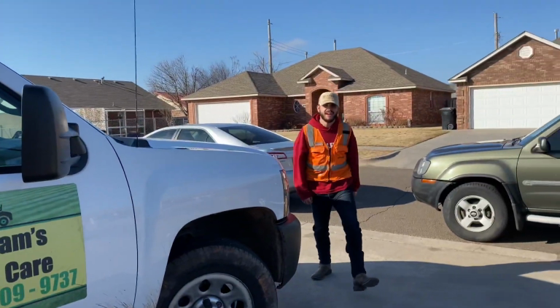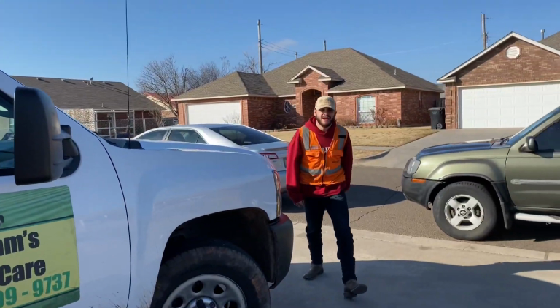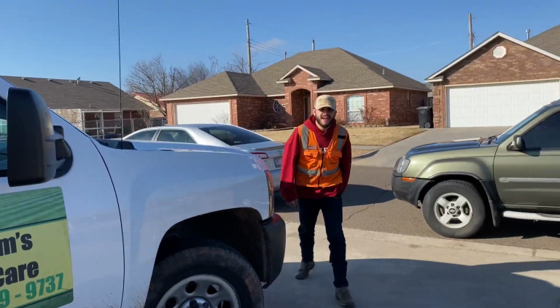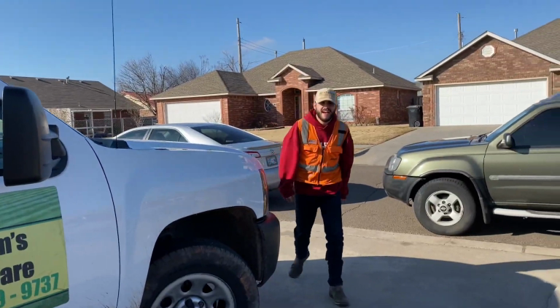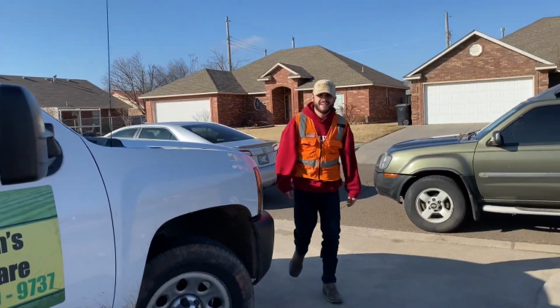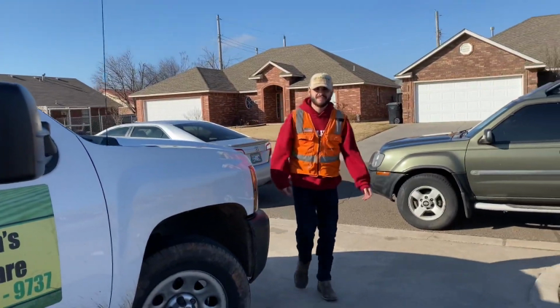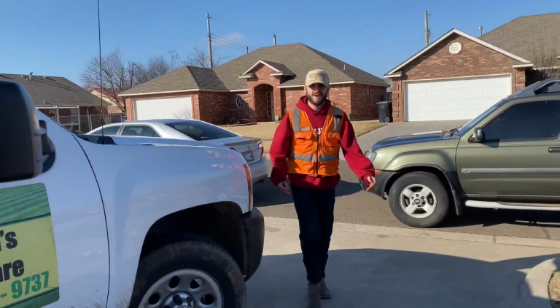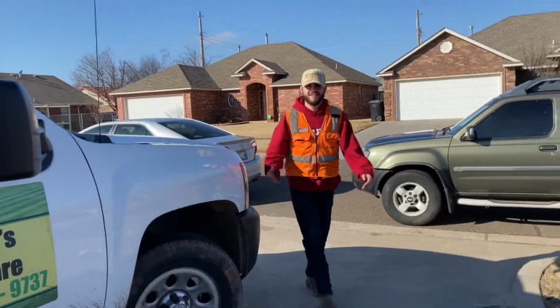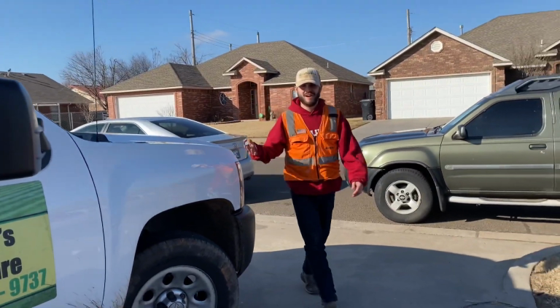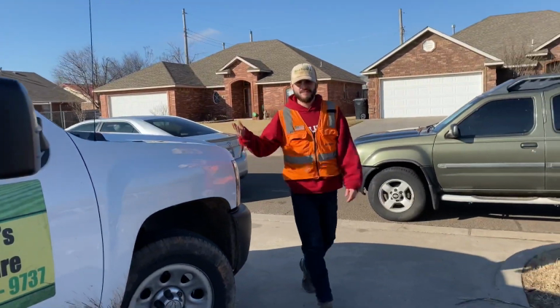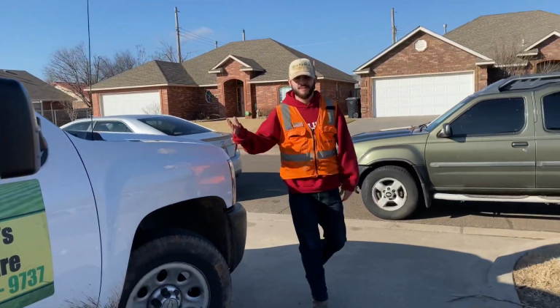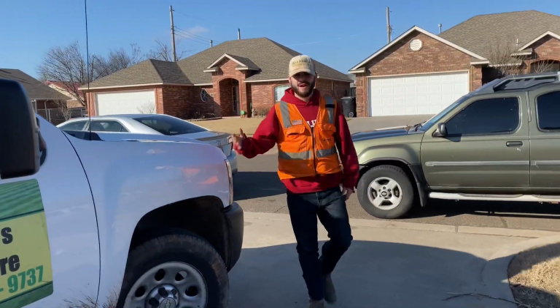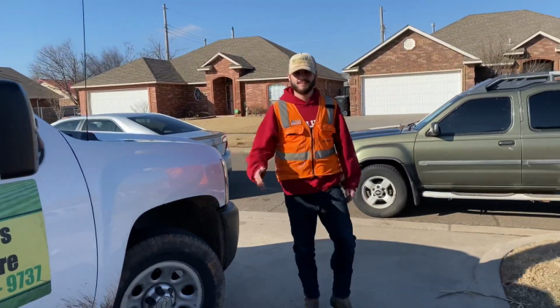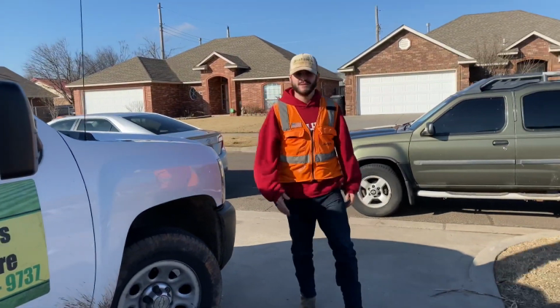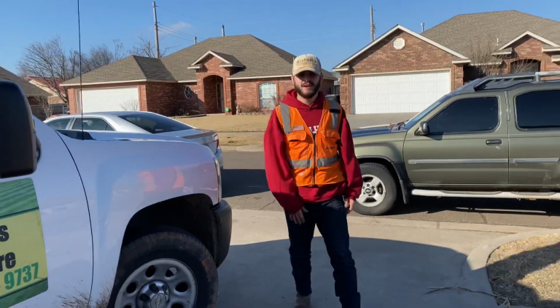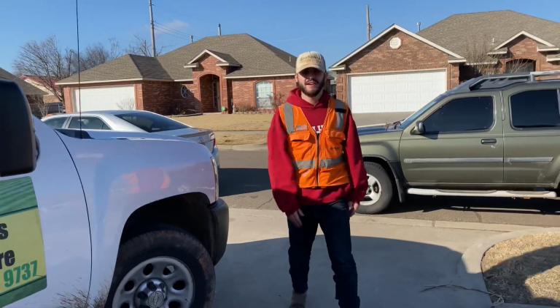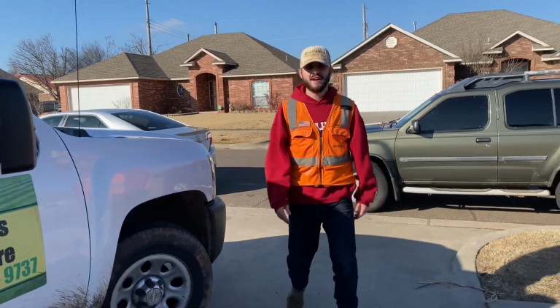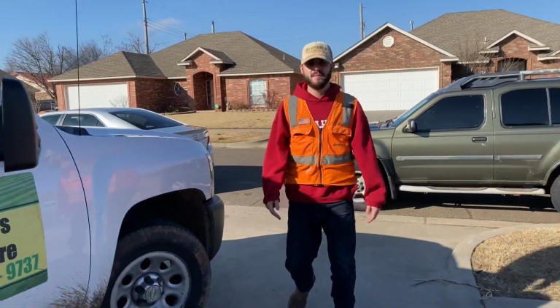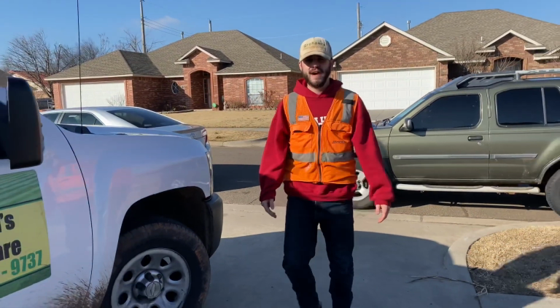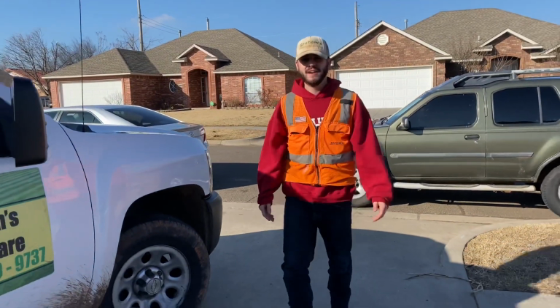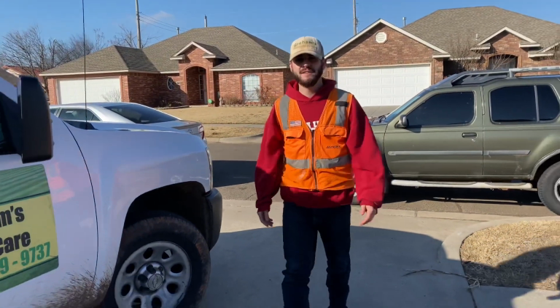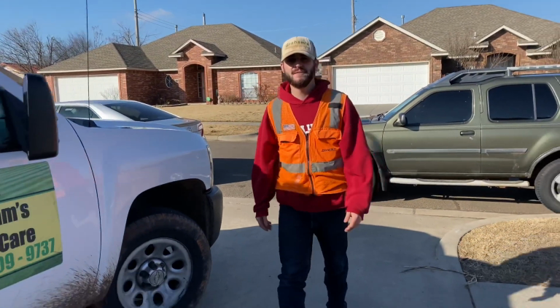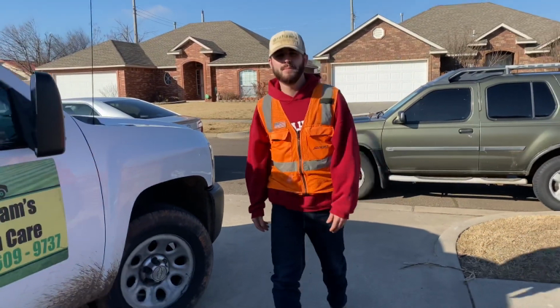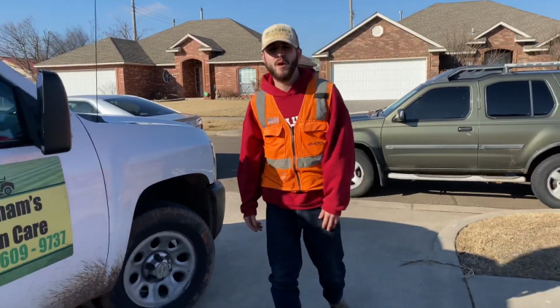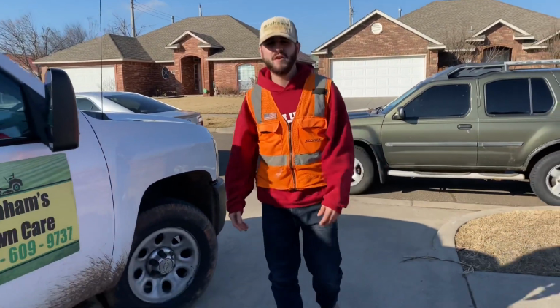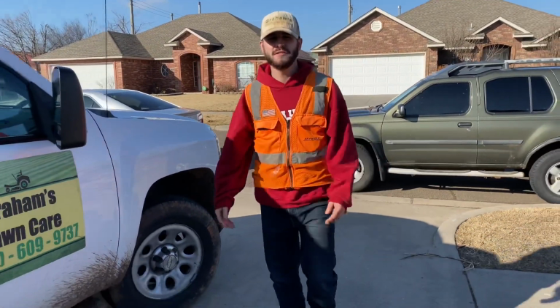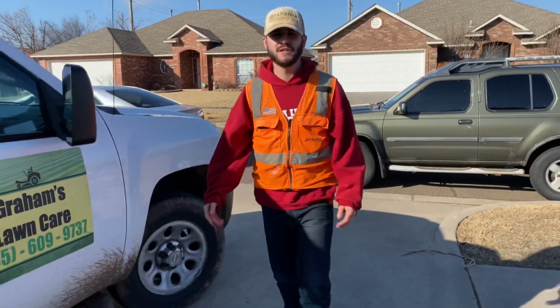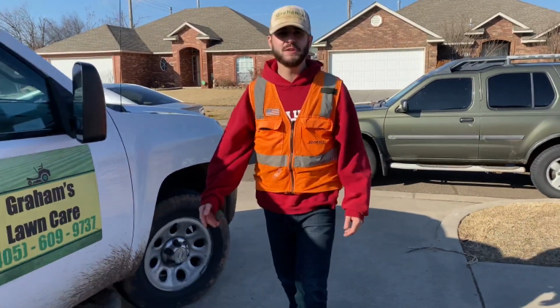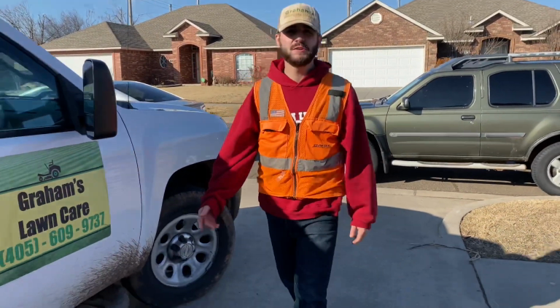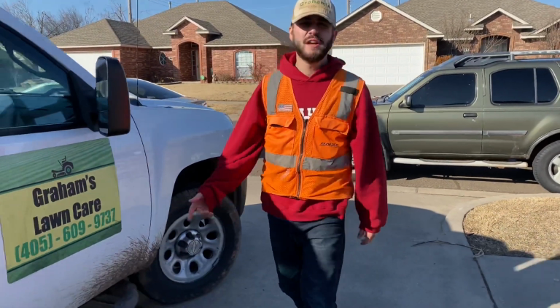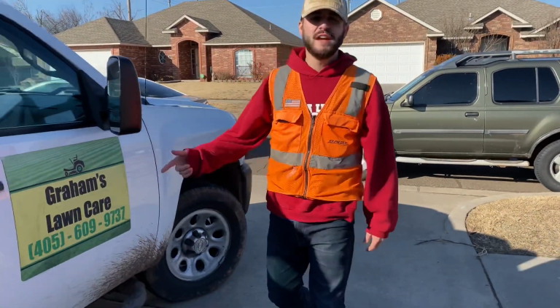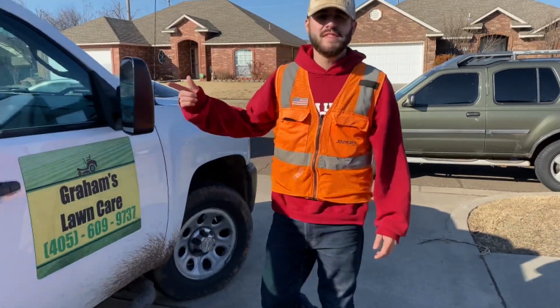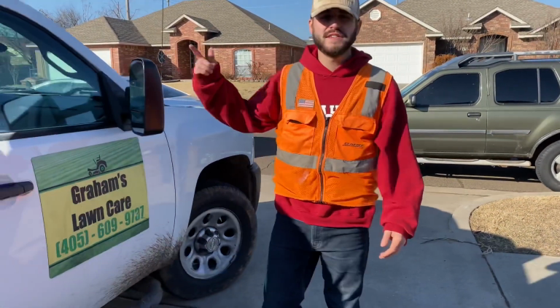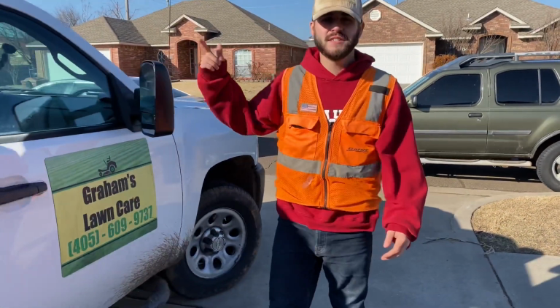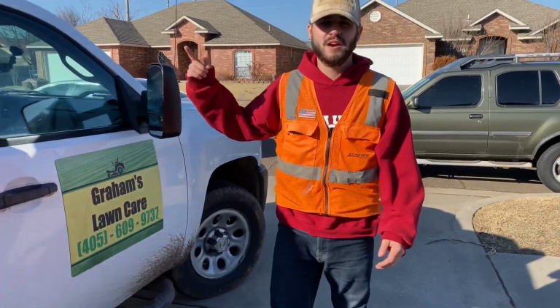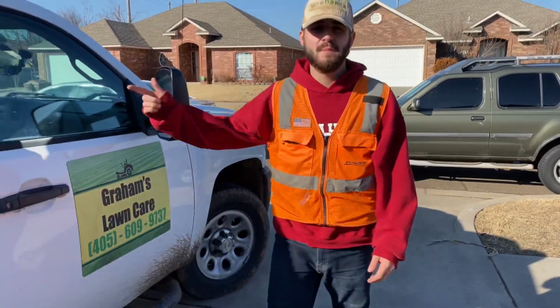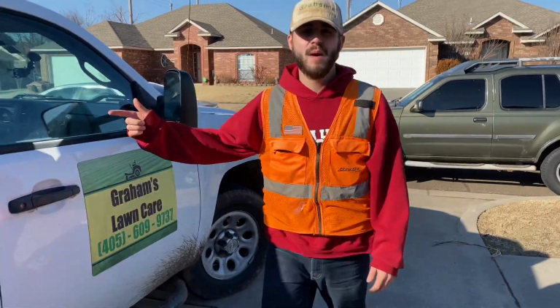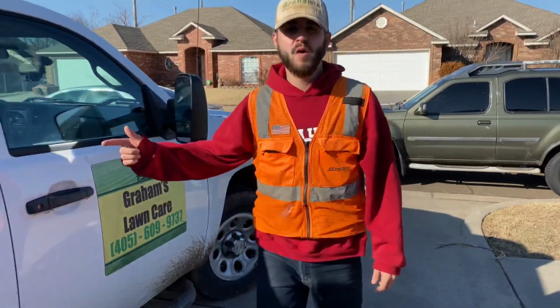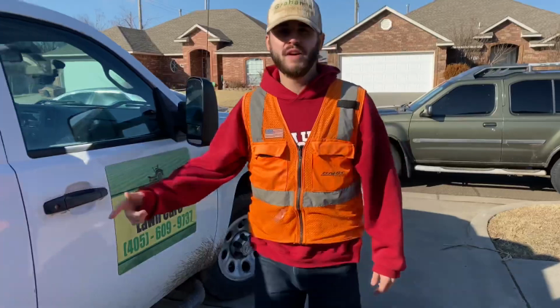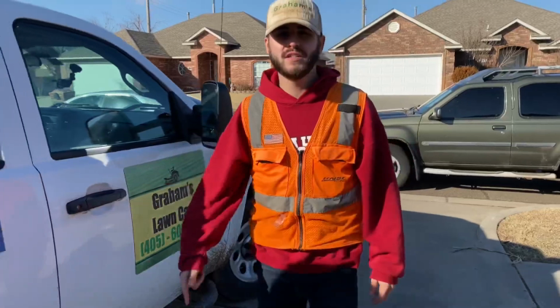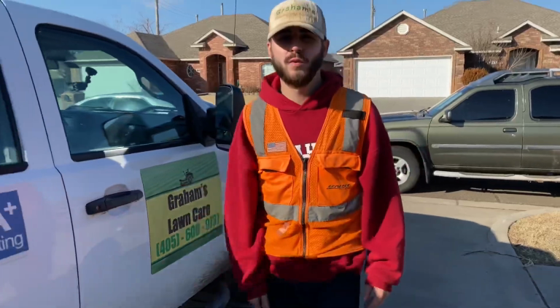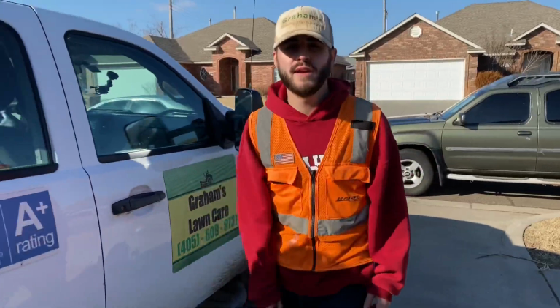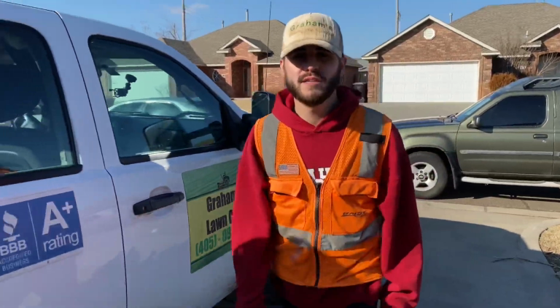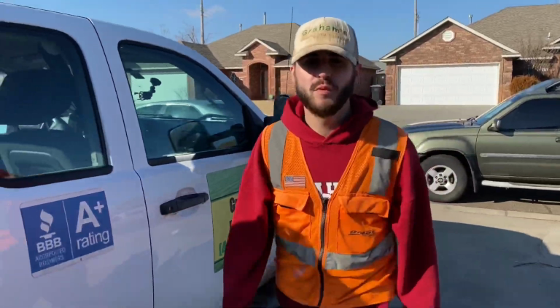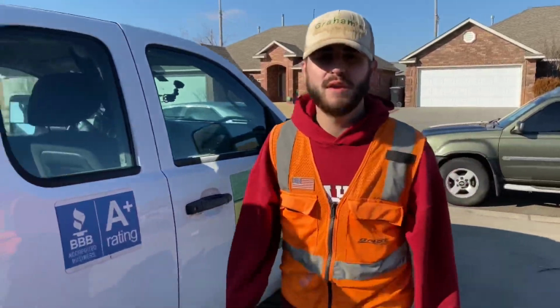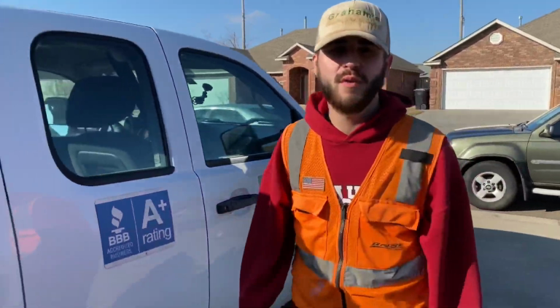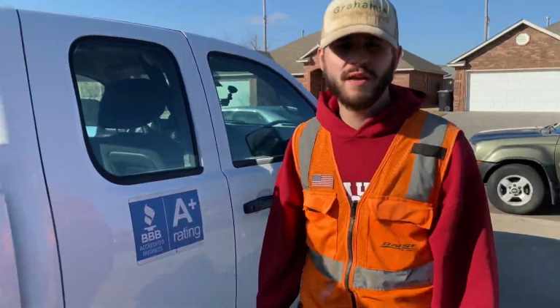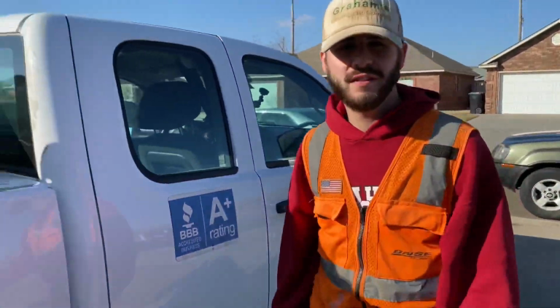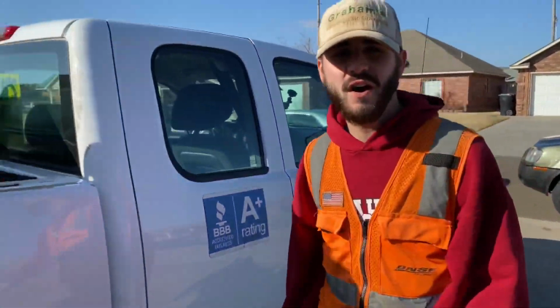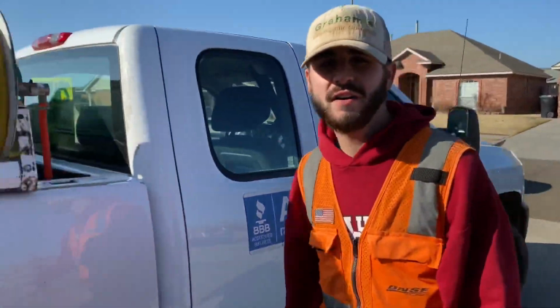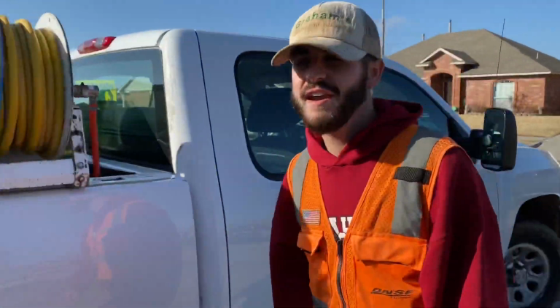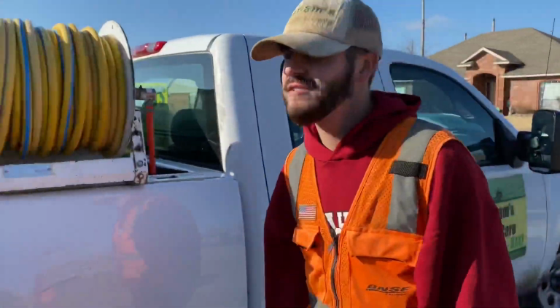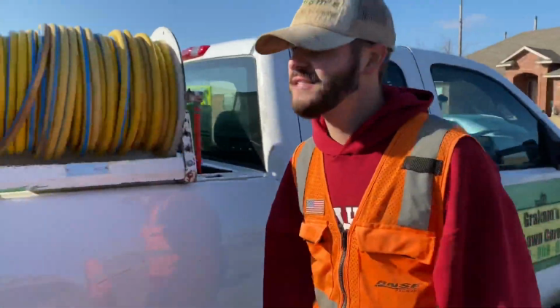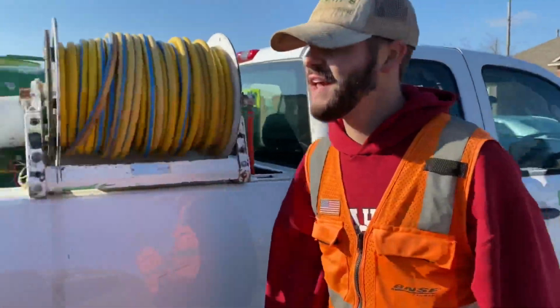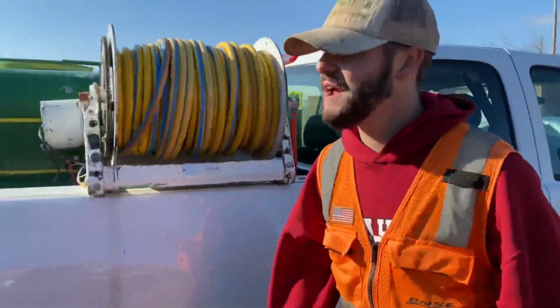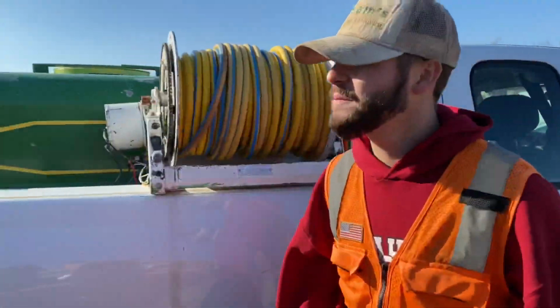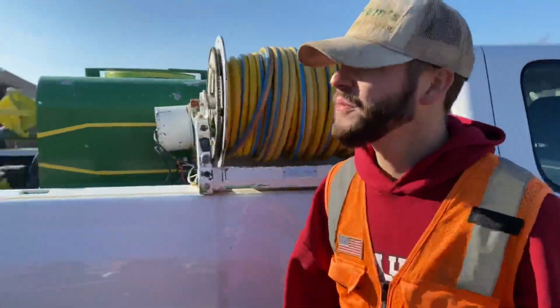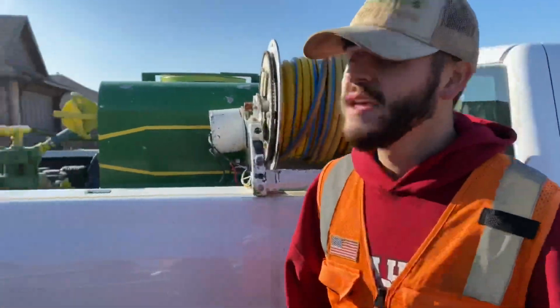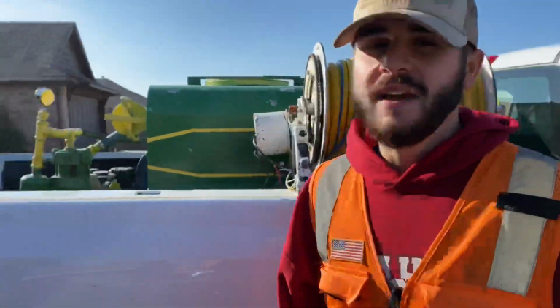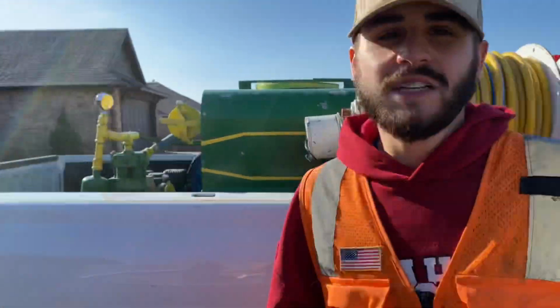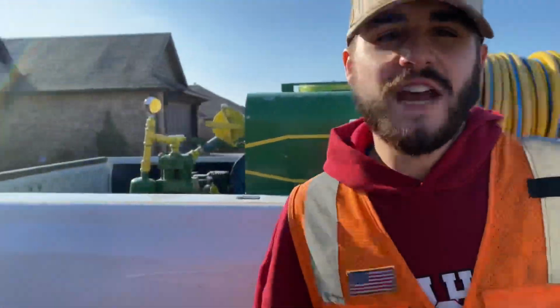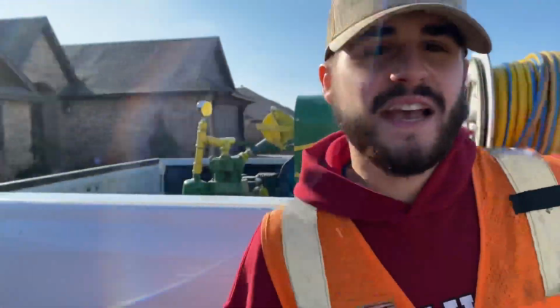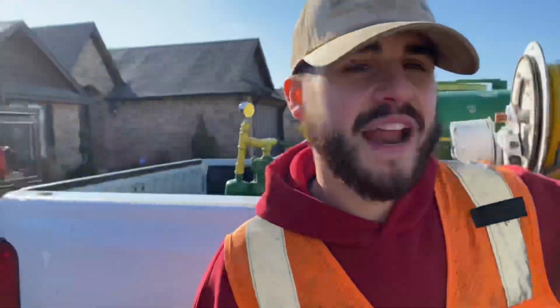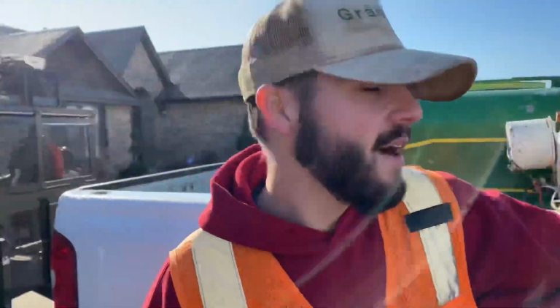Hey, it's Brad Graham with Graham's Lawn Care back here for part two. This is our mowing 2021 lawn care setup. Check it out.